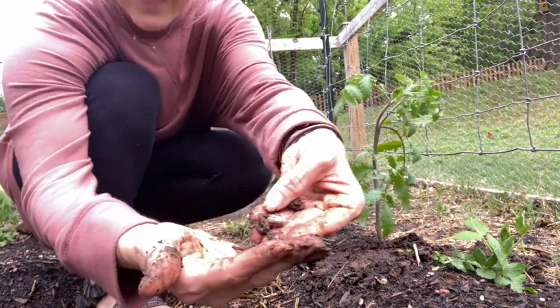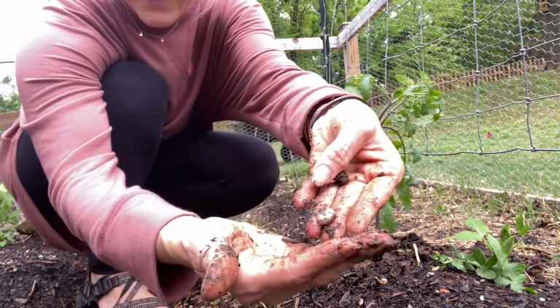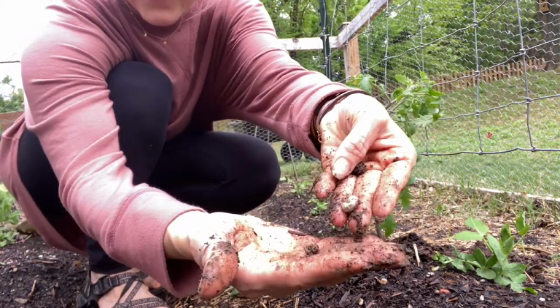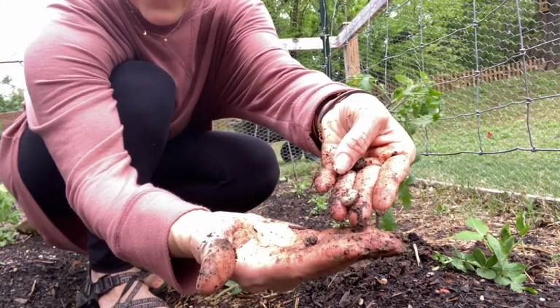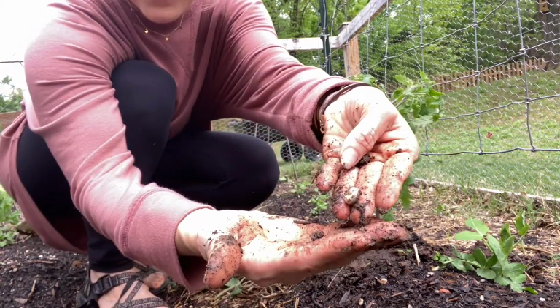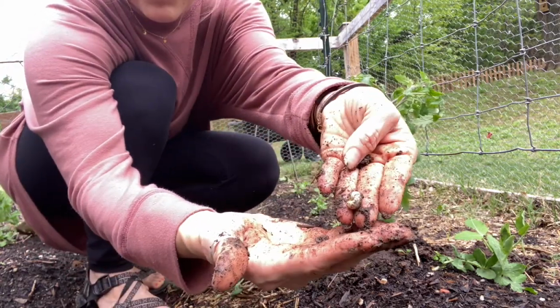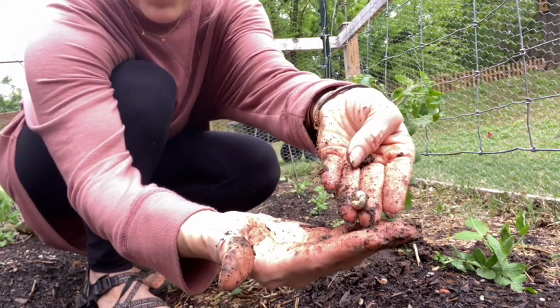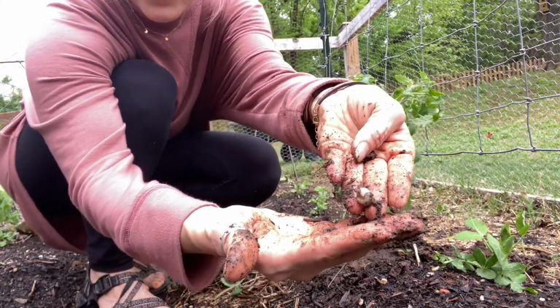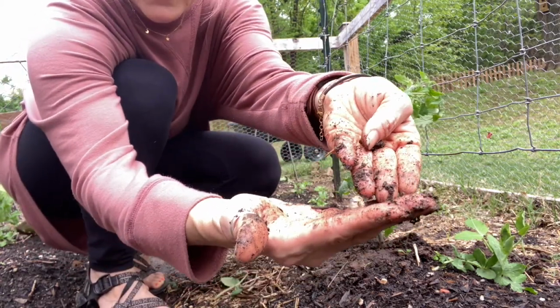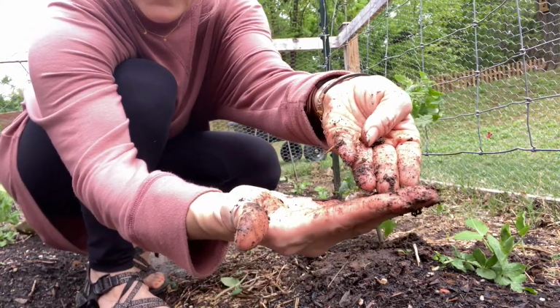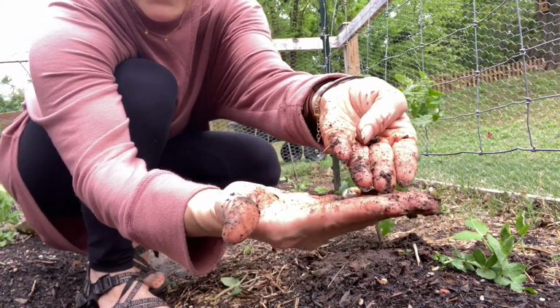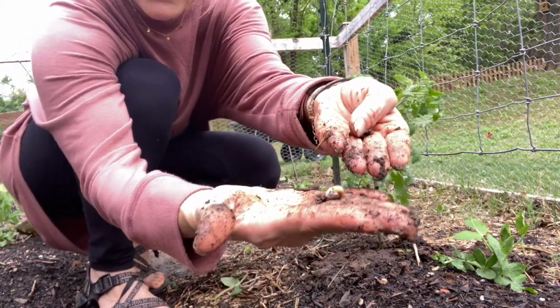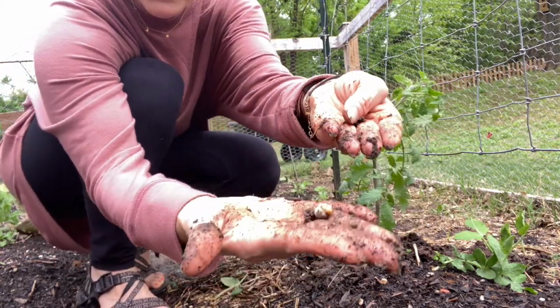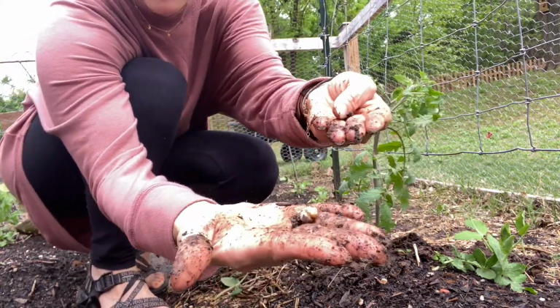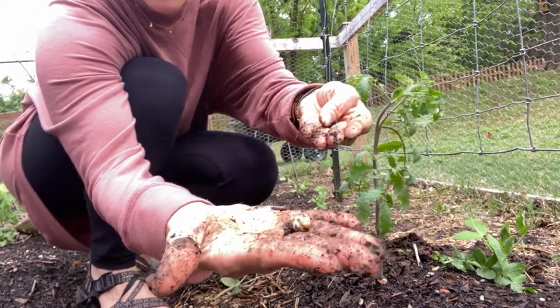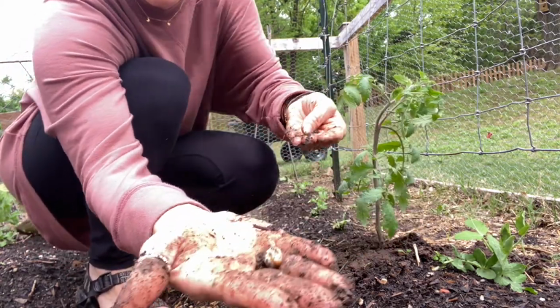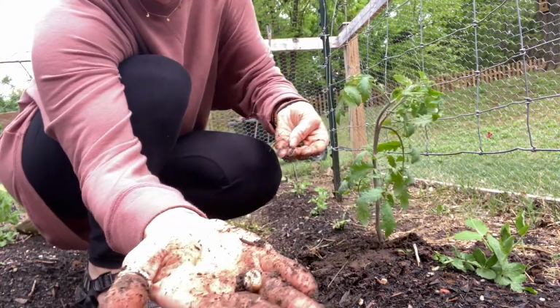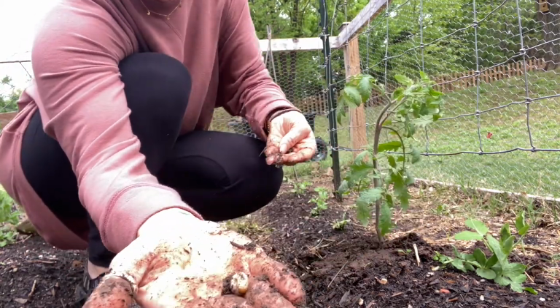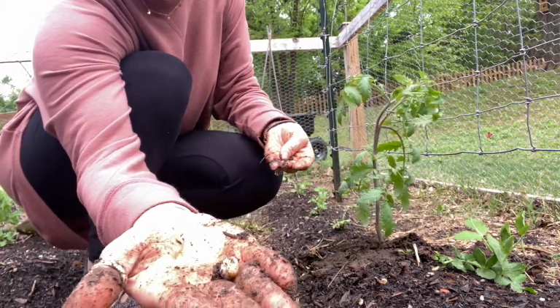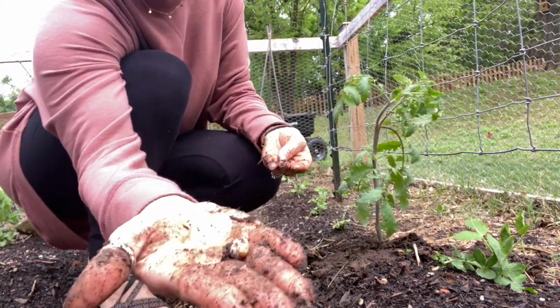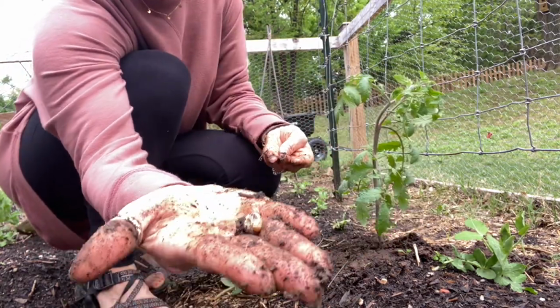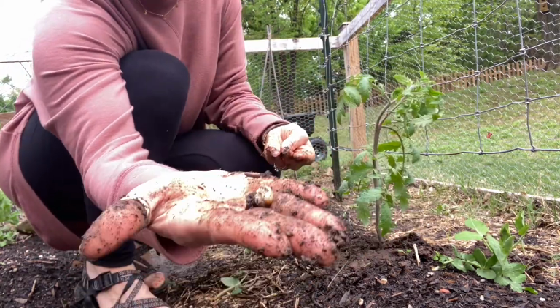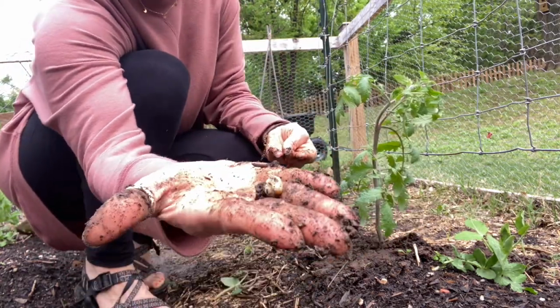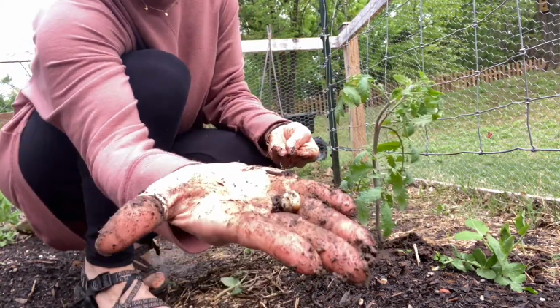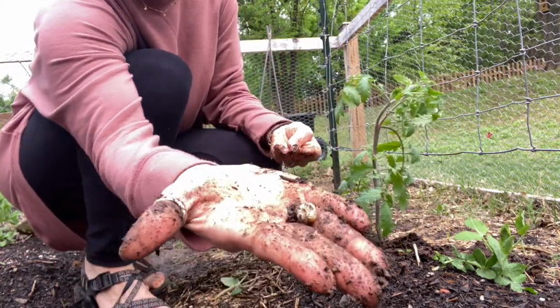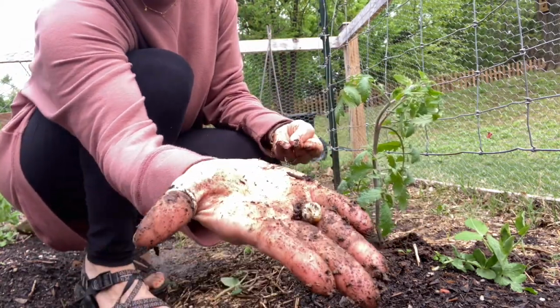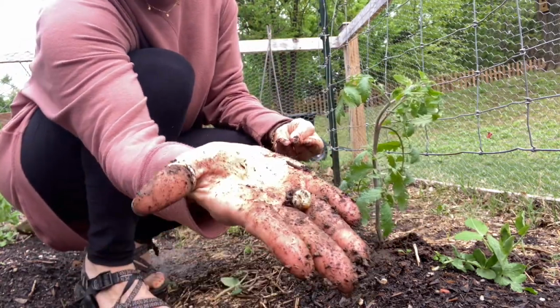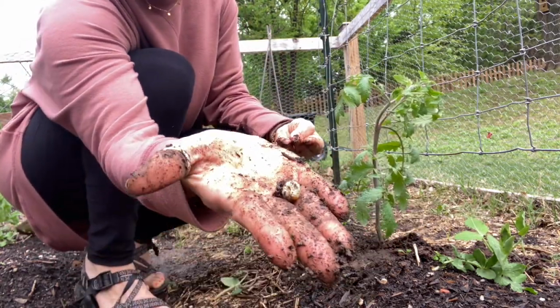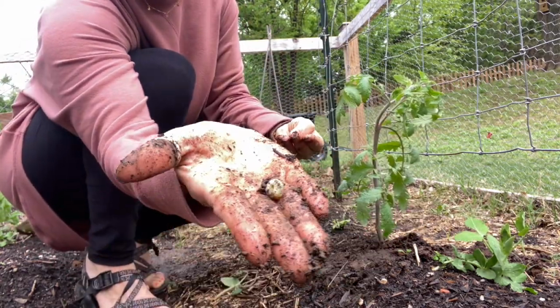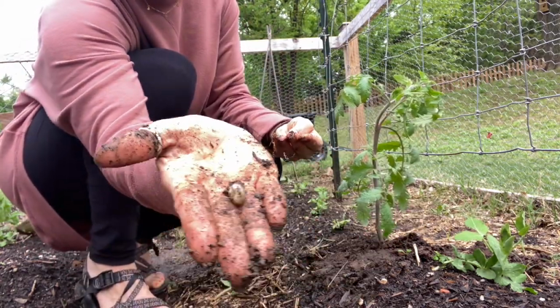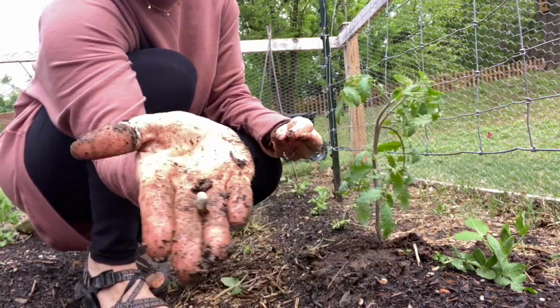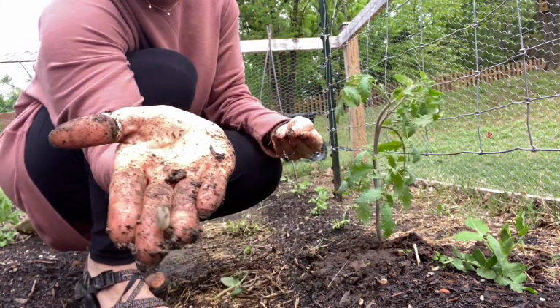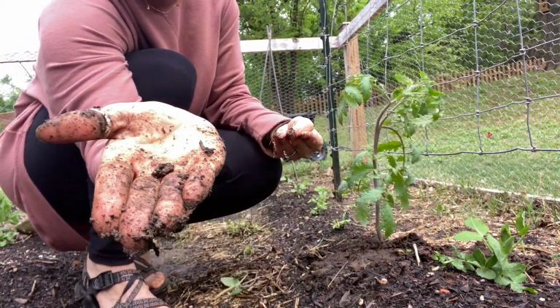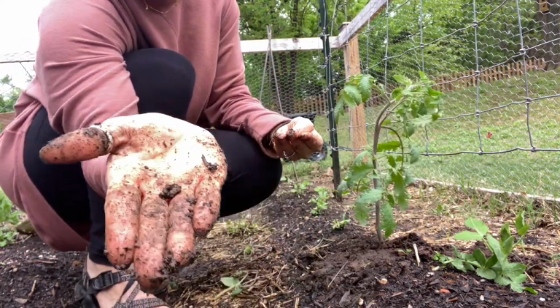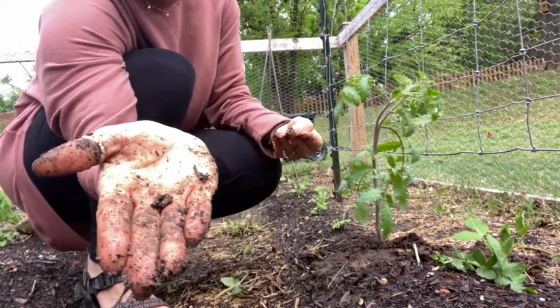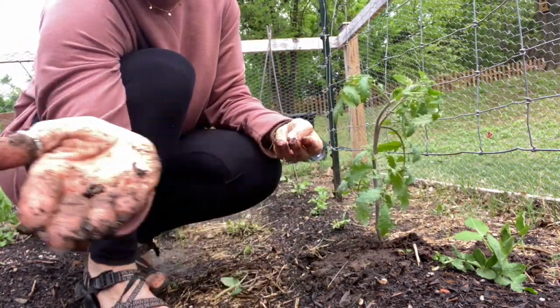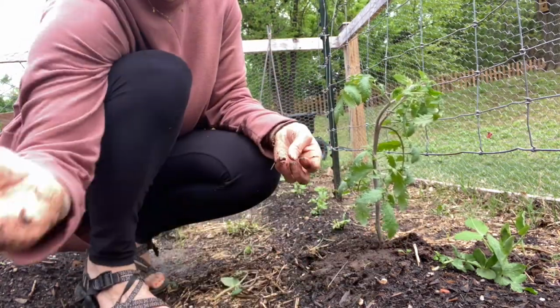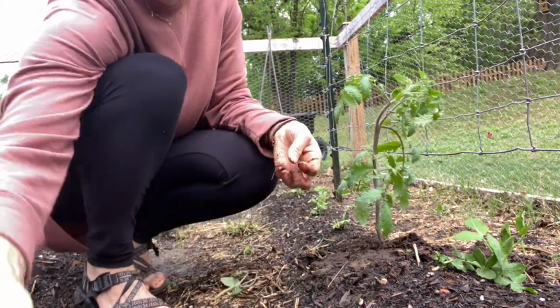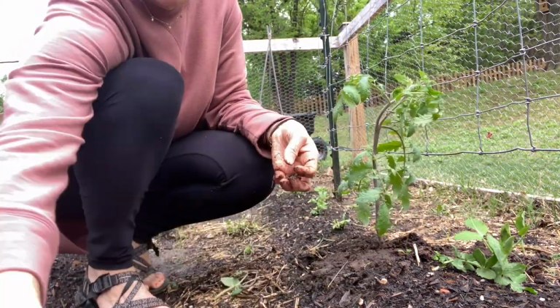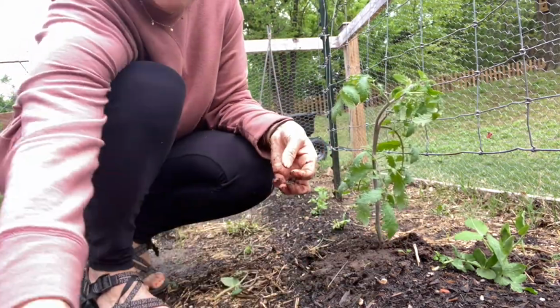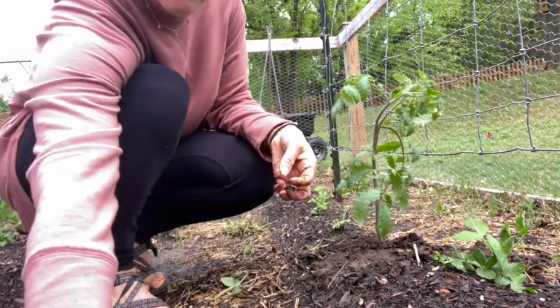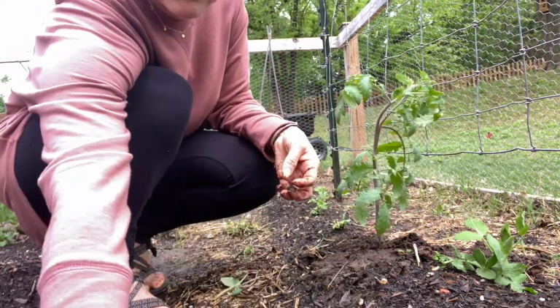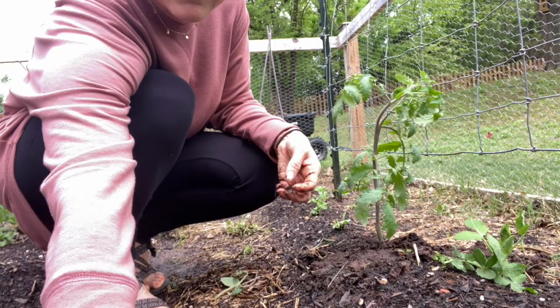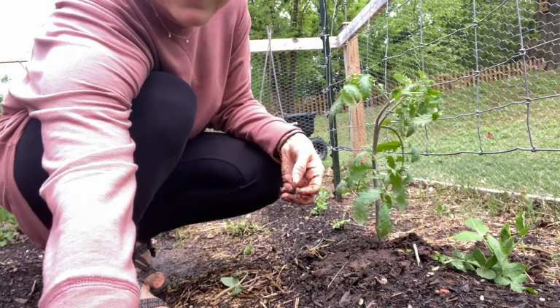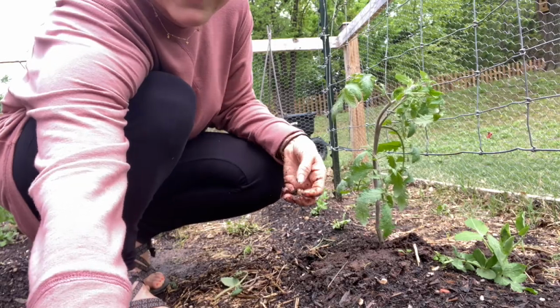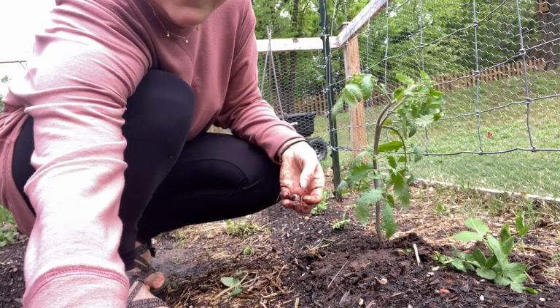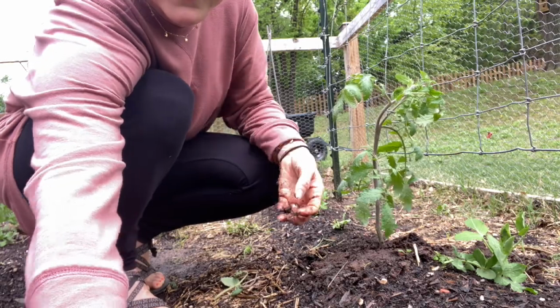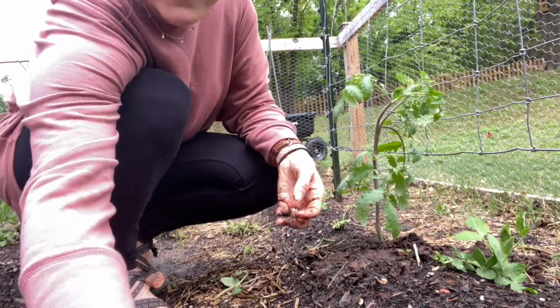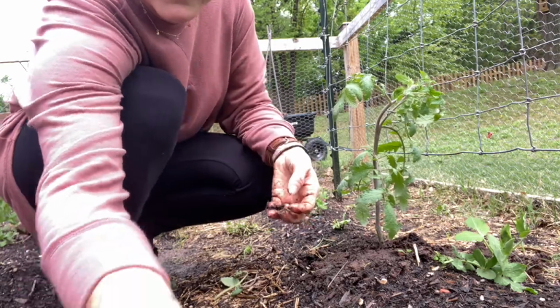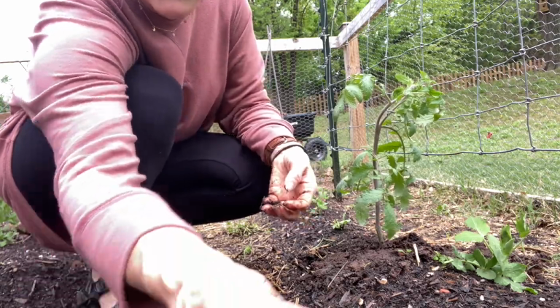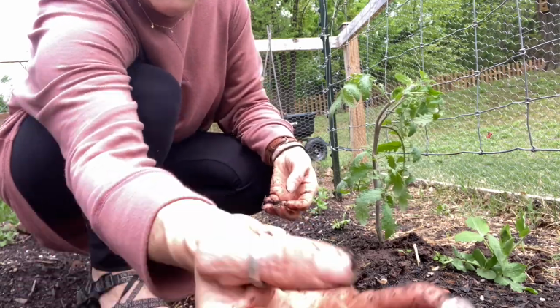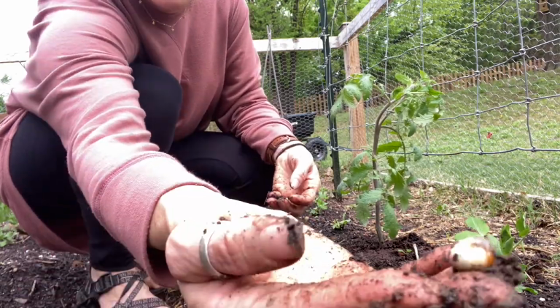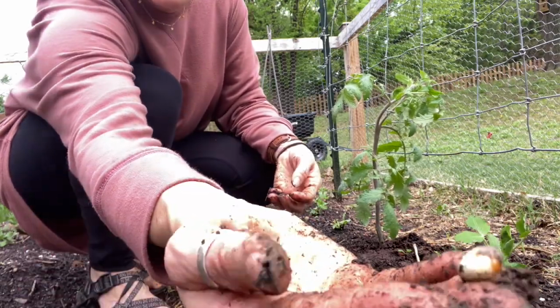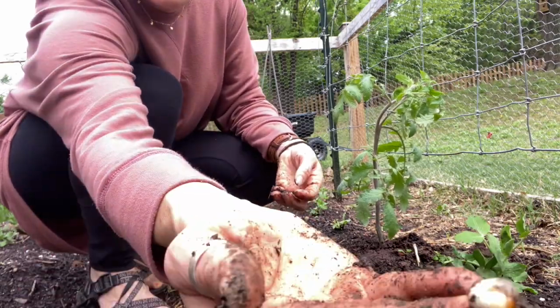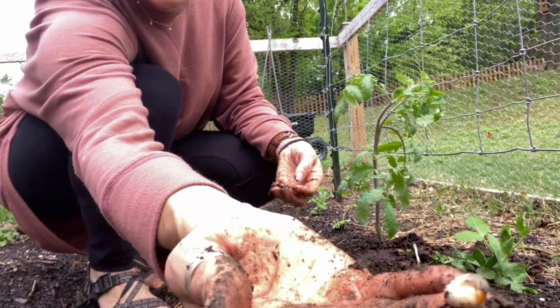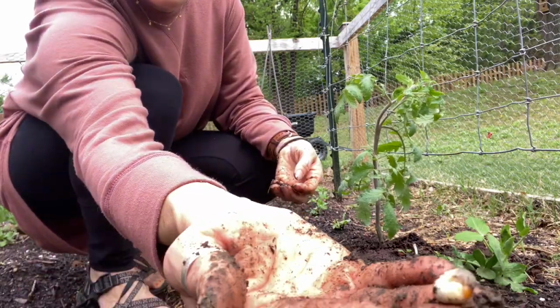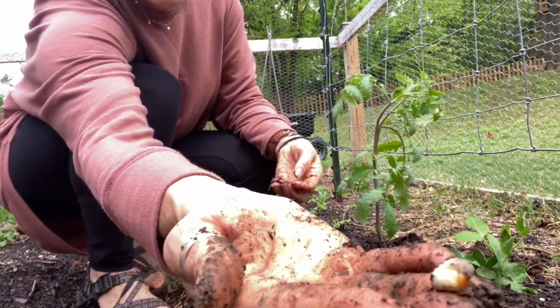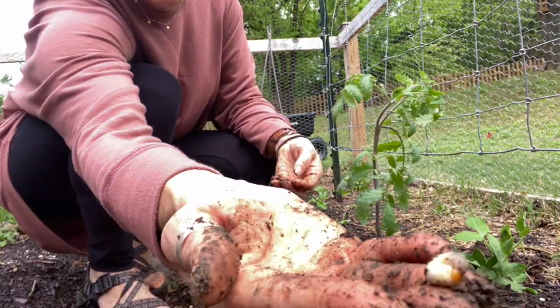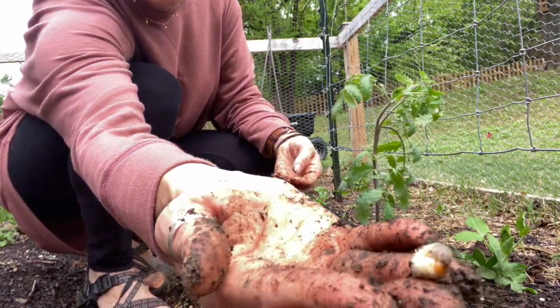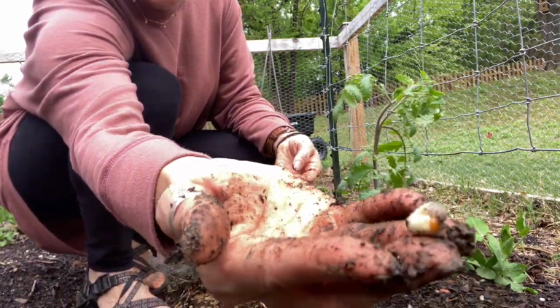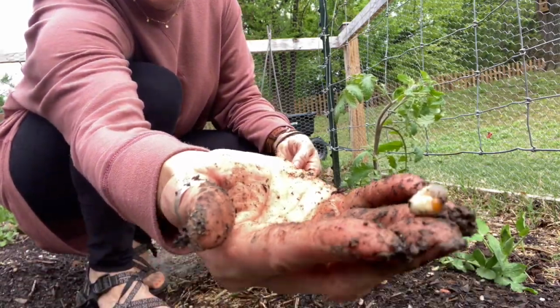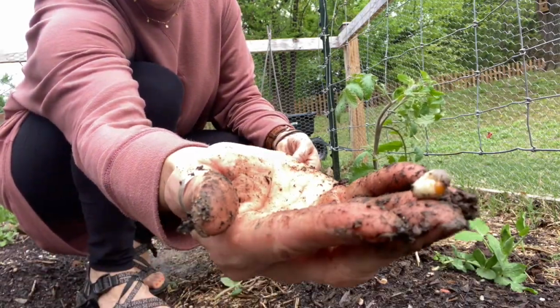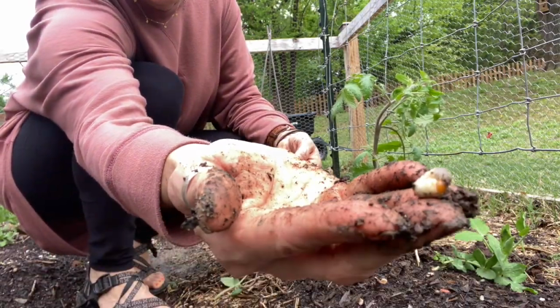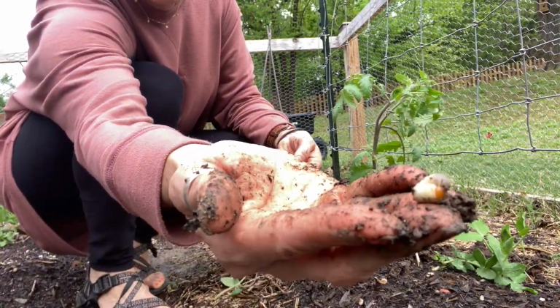Found a pretty nasty grub. I'm going to give it to my chicken. Eww — I'm not touching that.